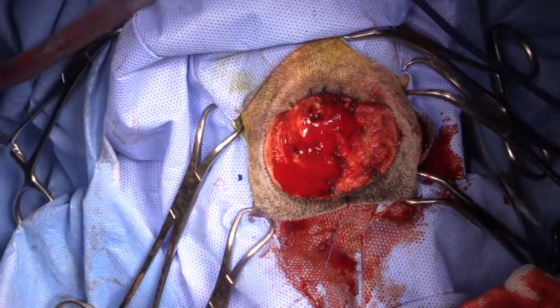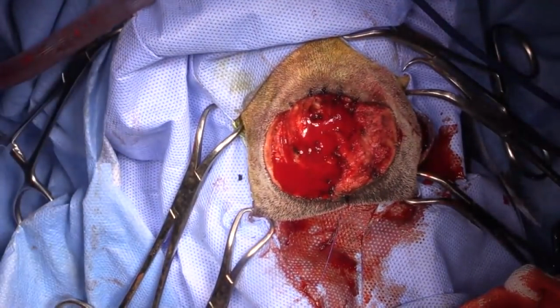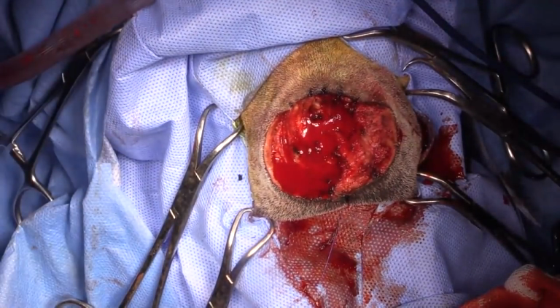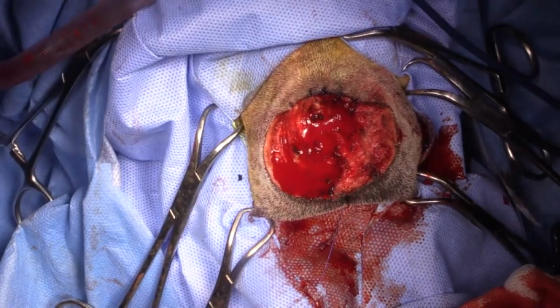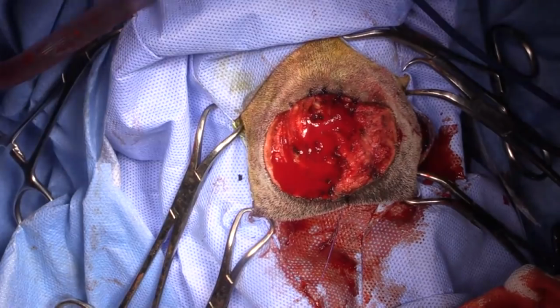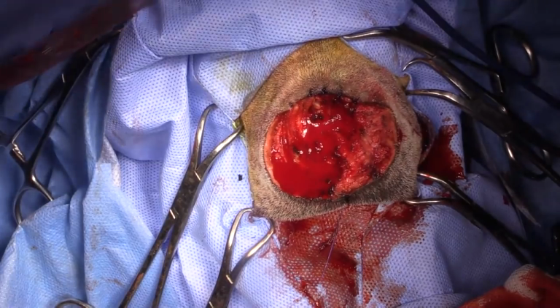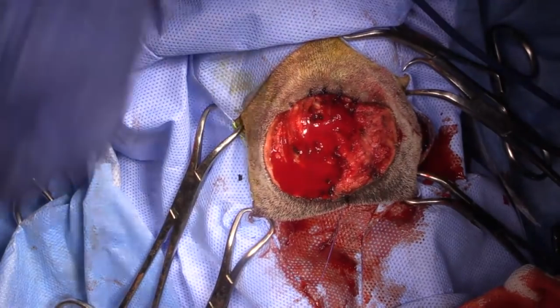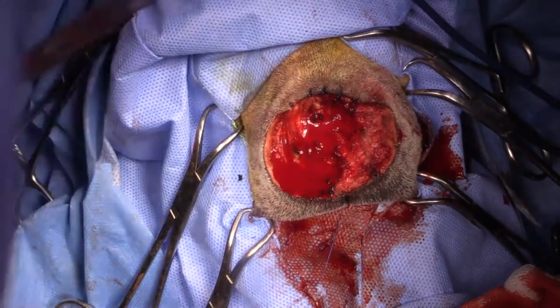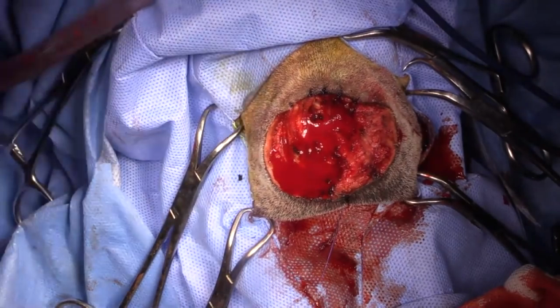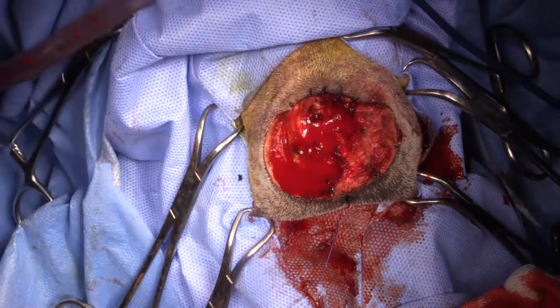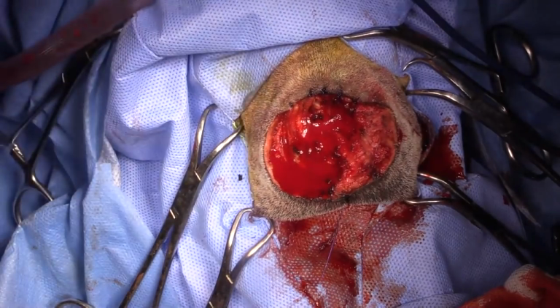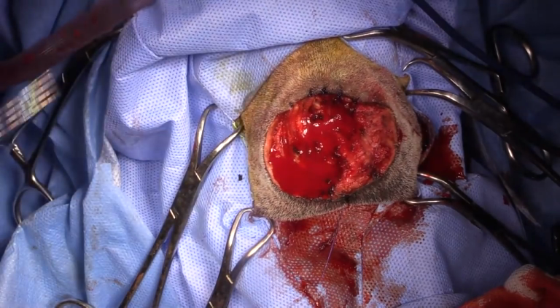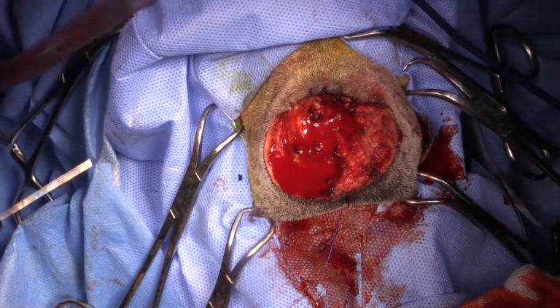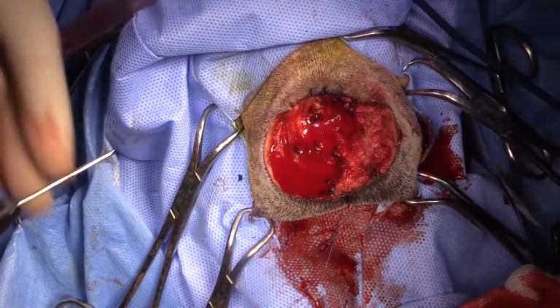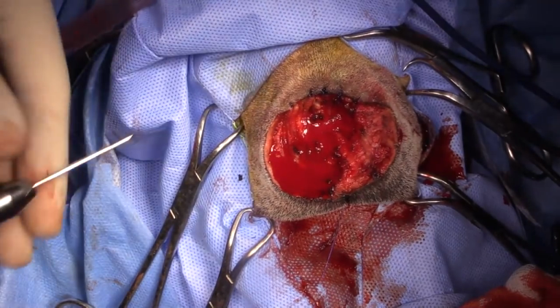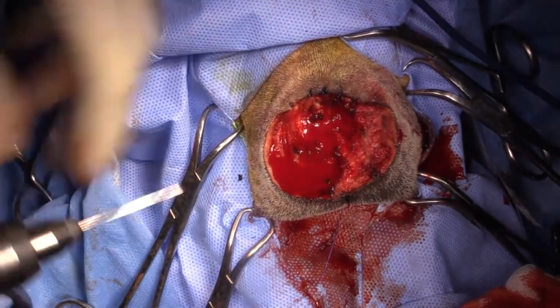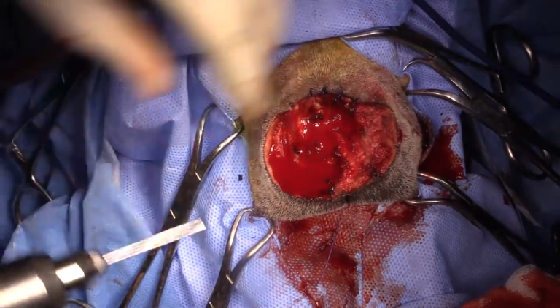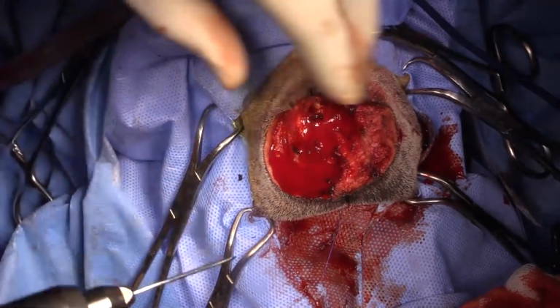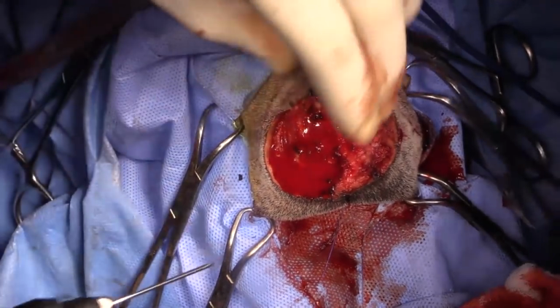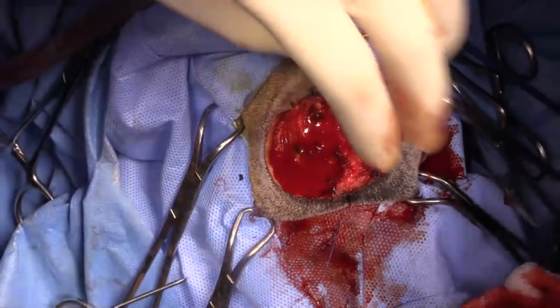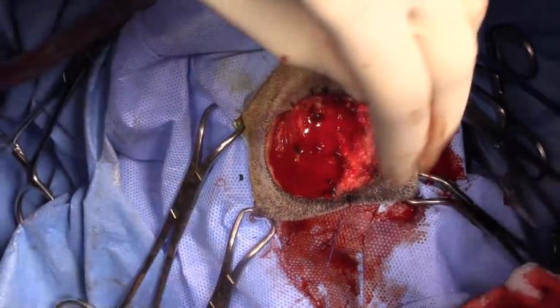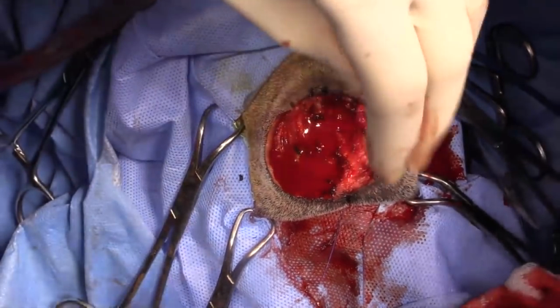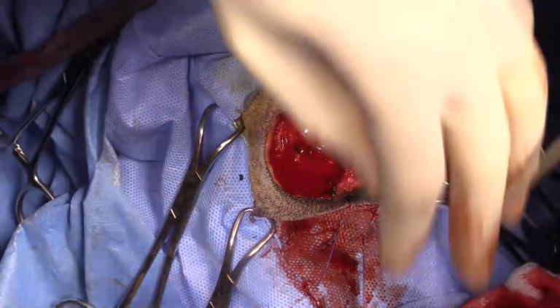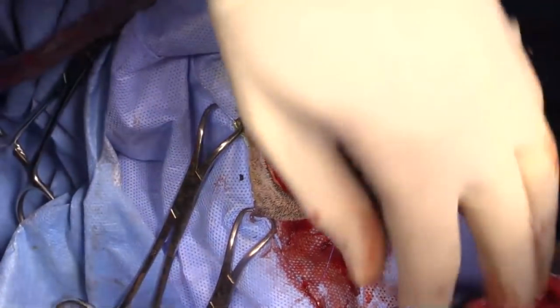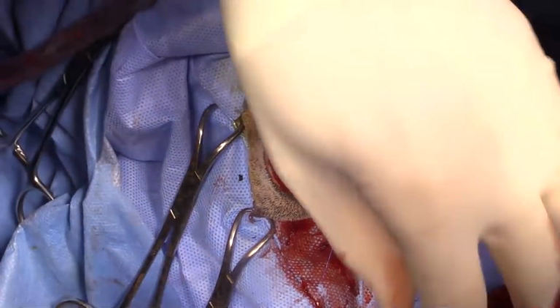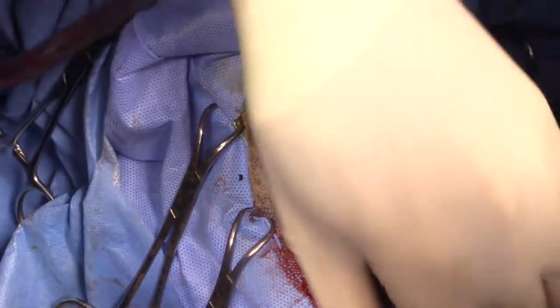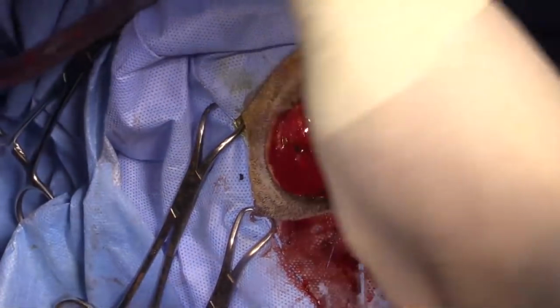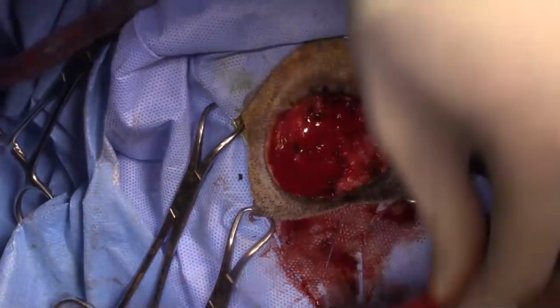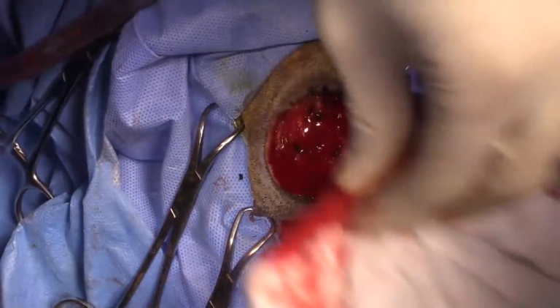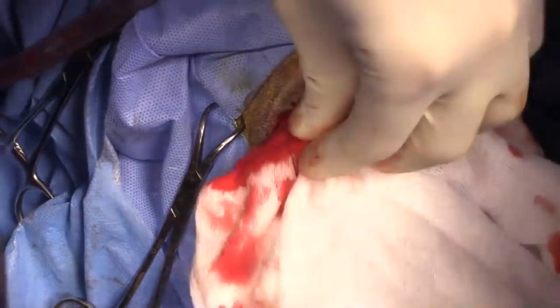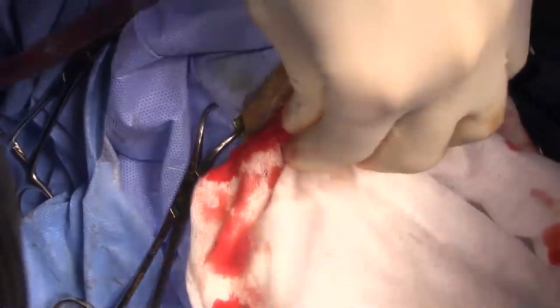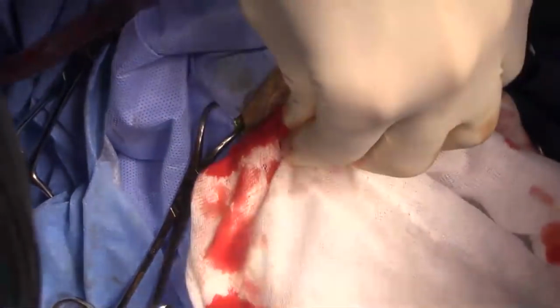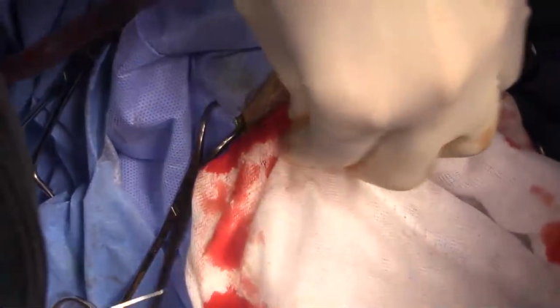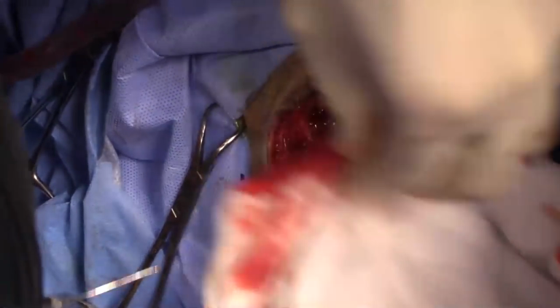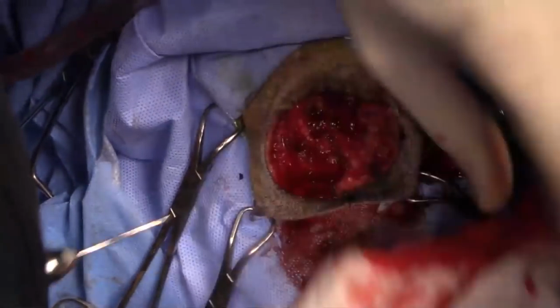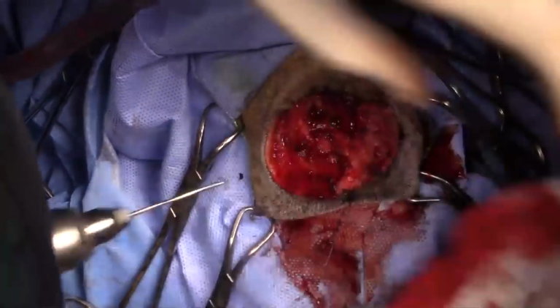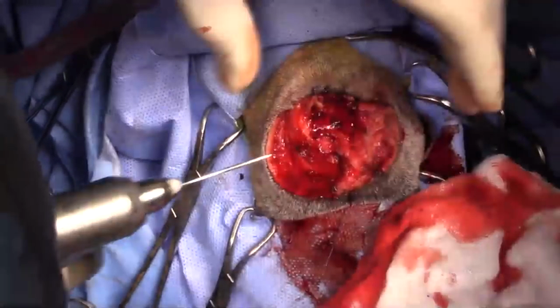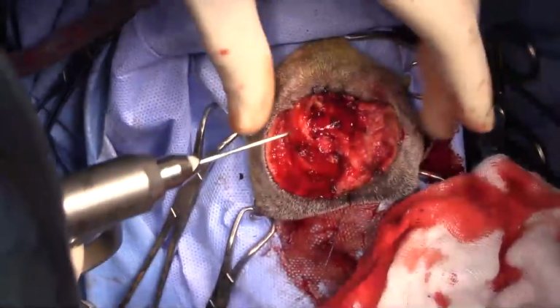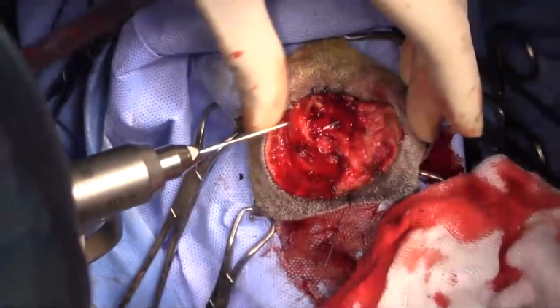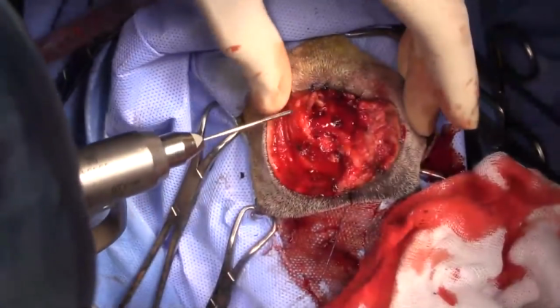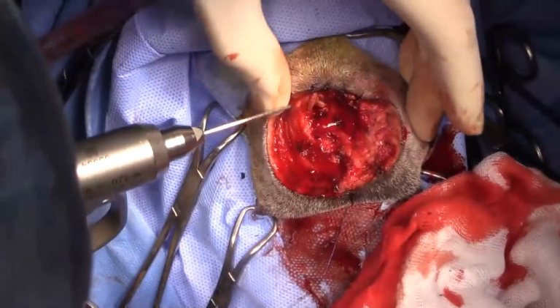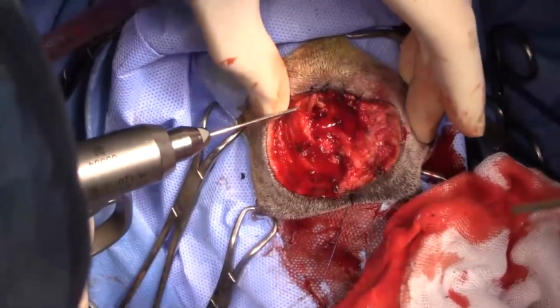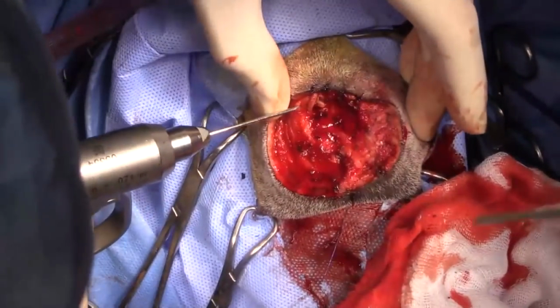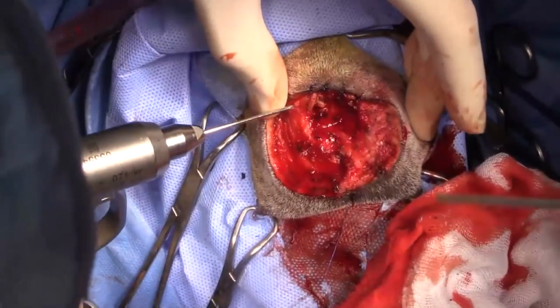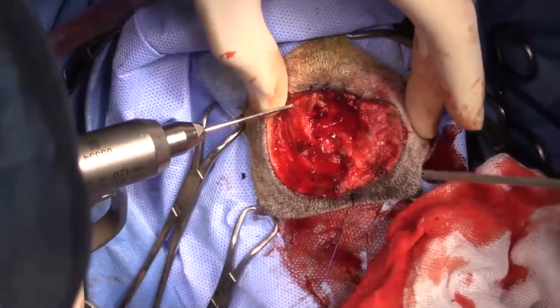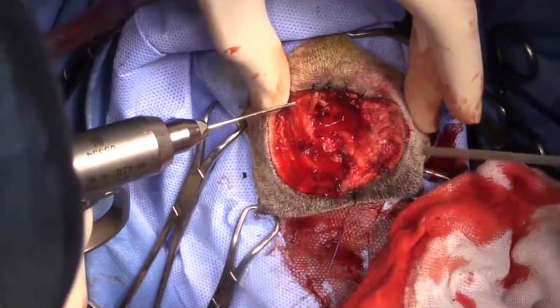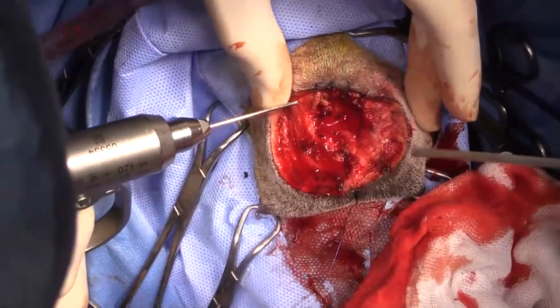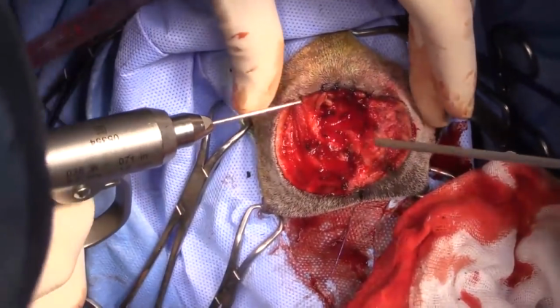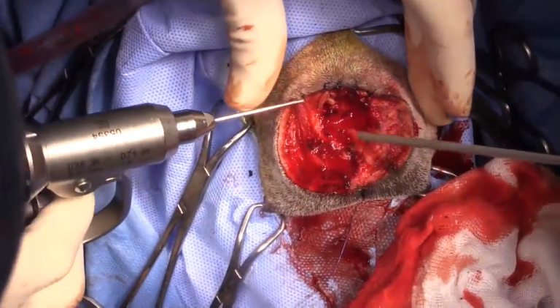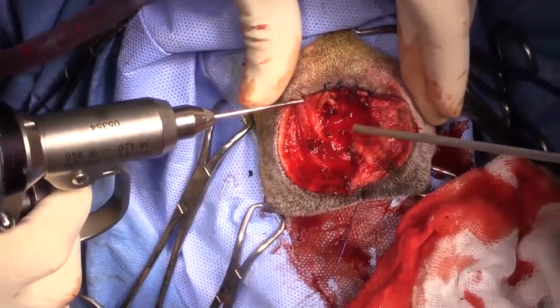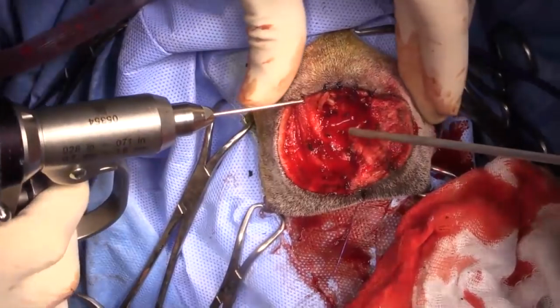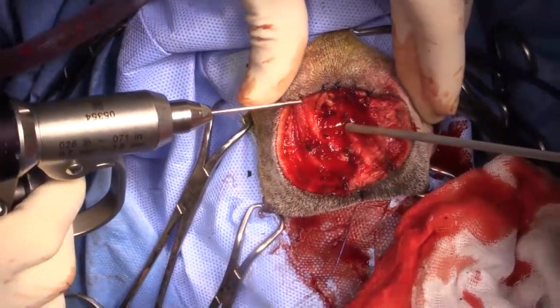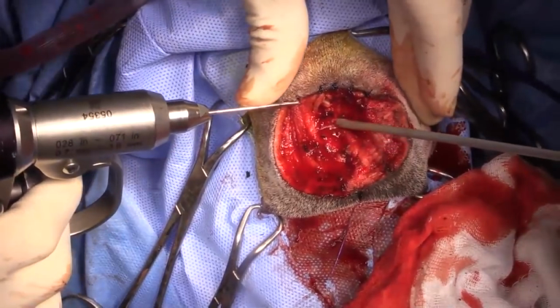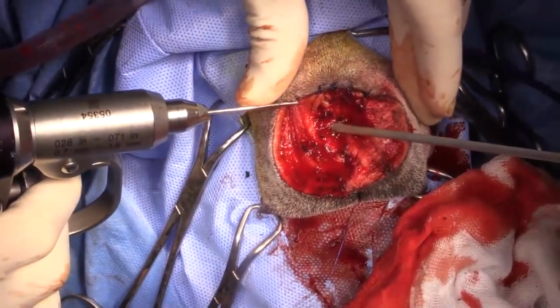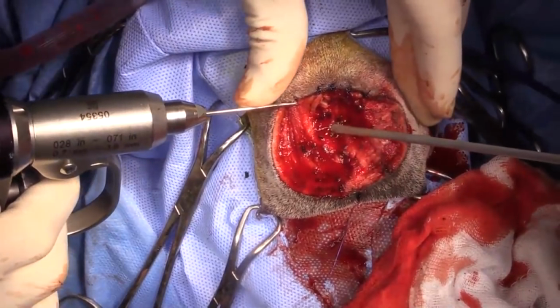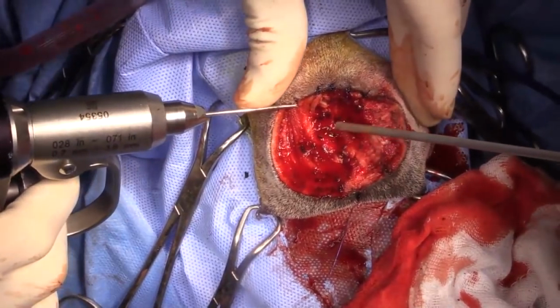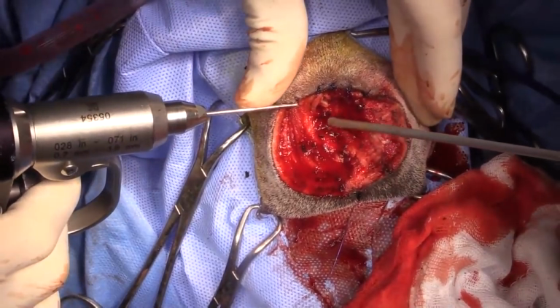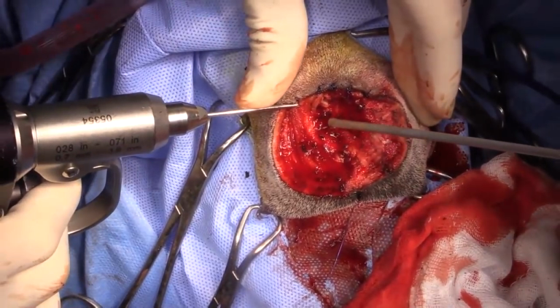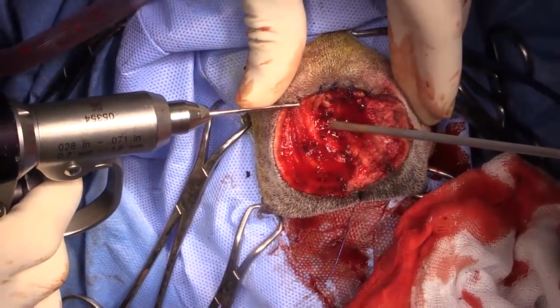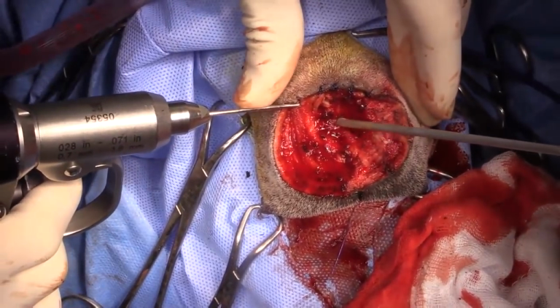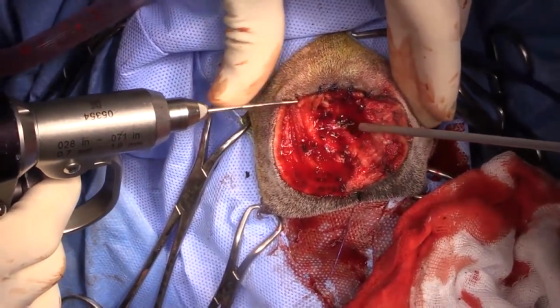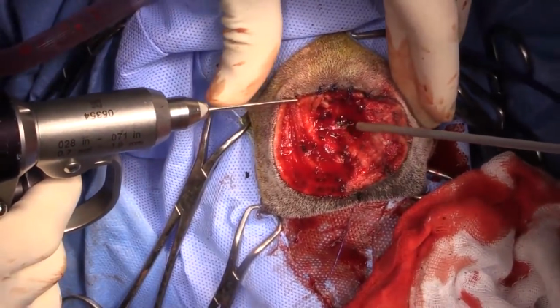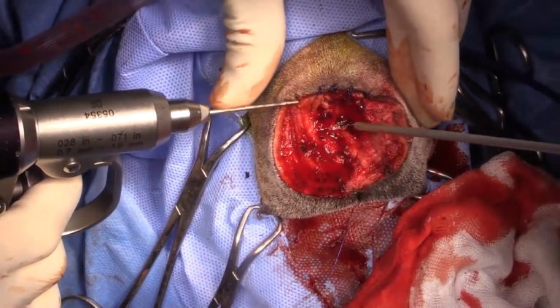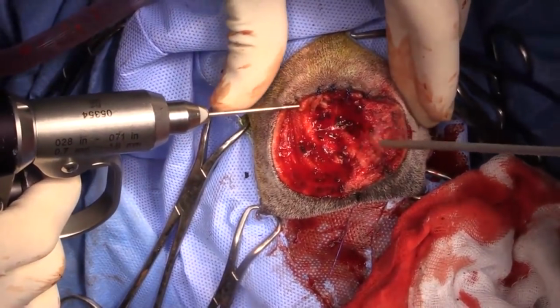I'm going to use a pin to make a hole in the bone here.